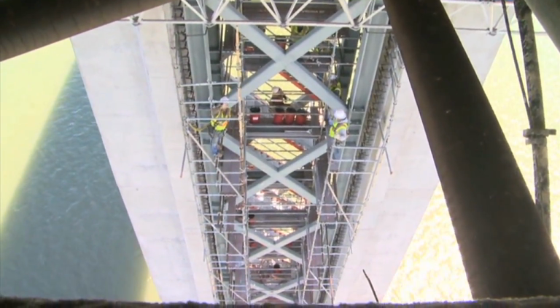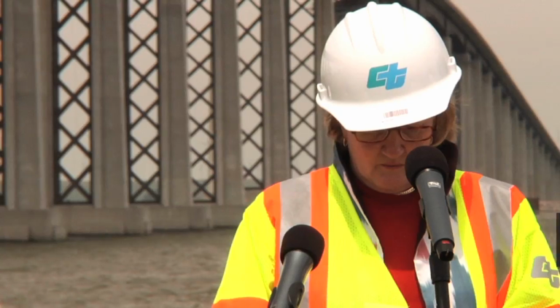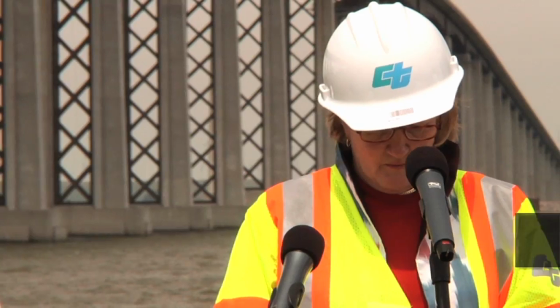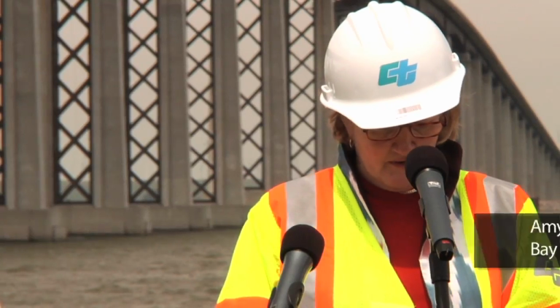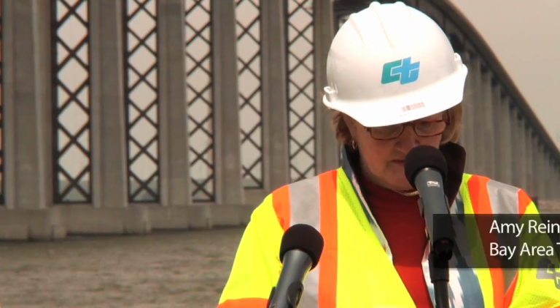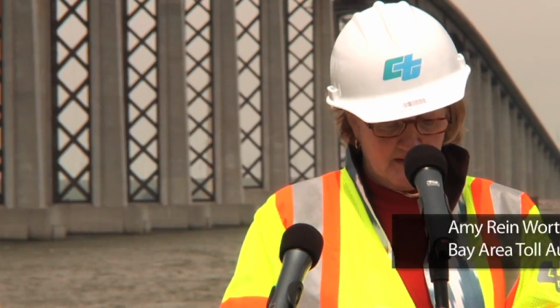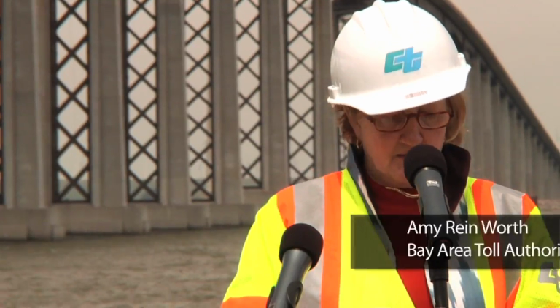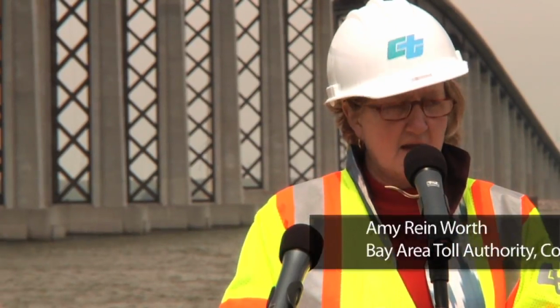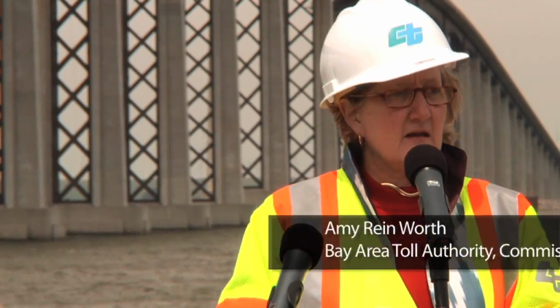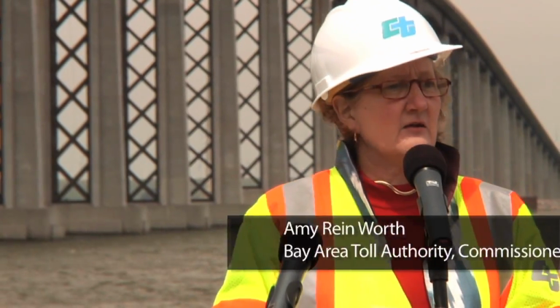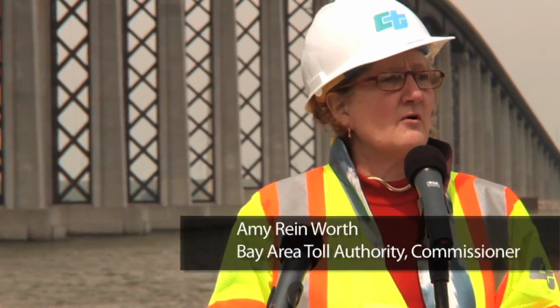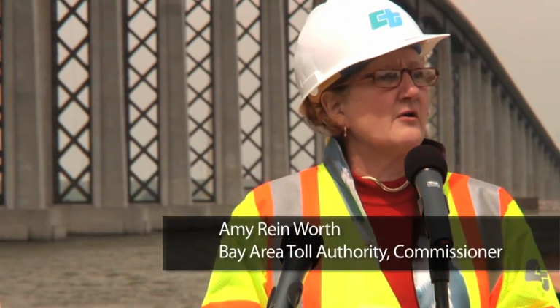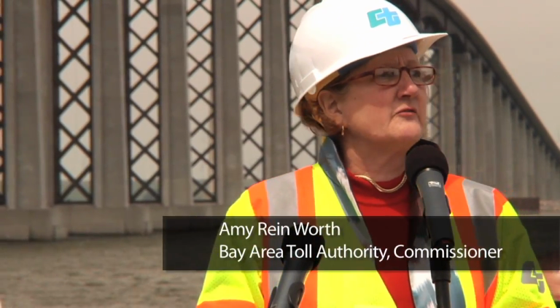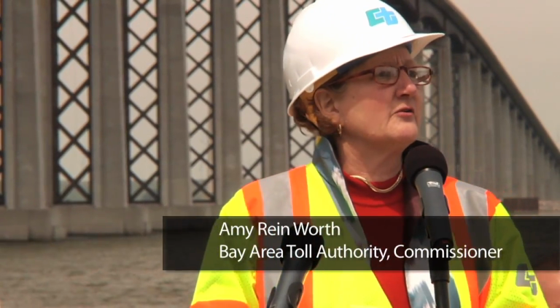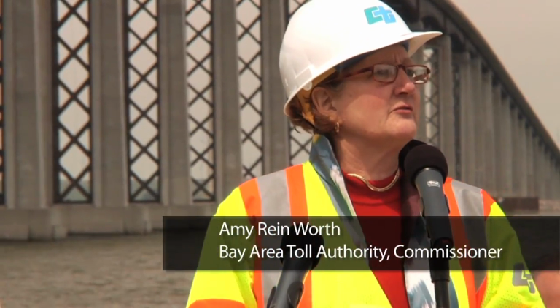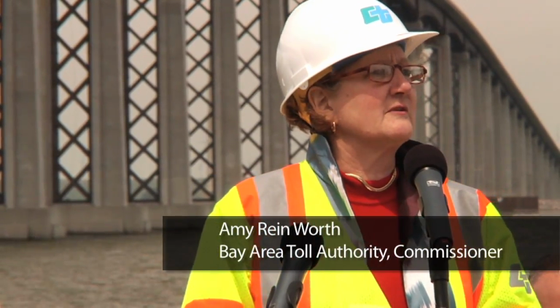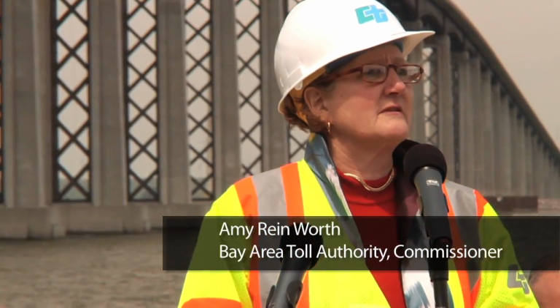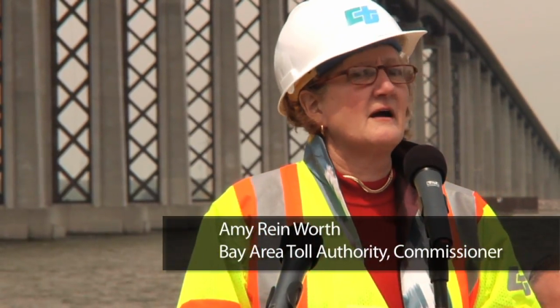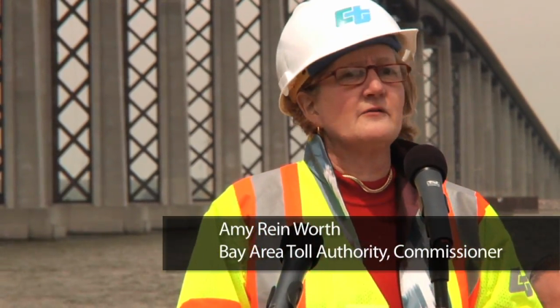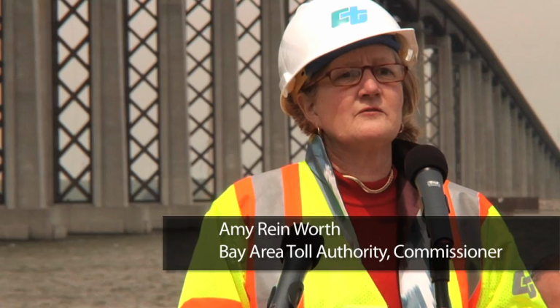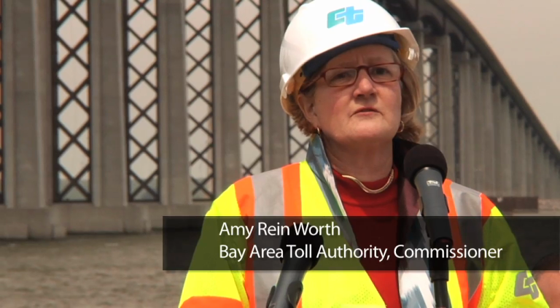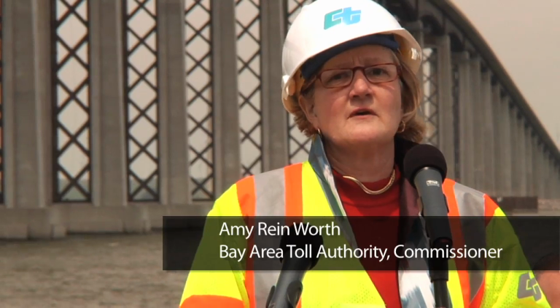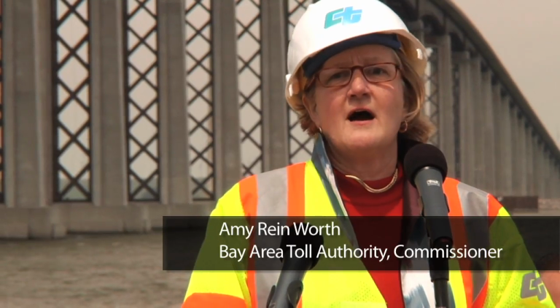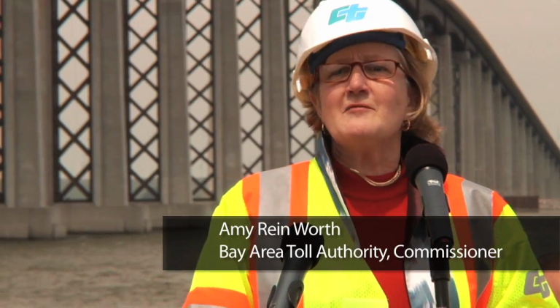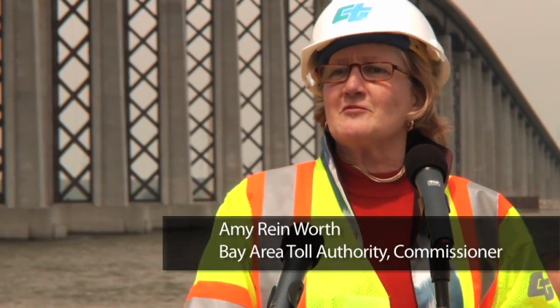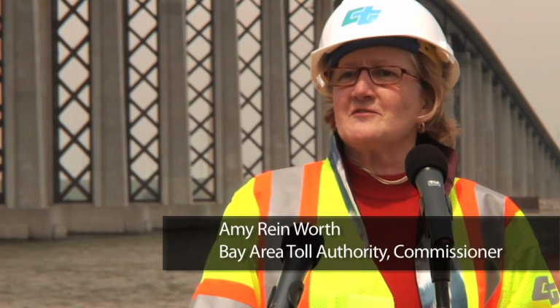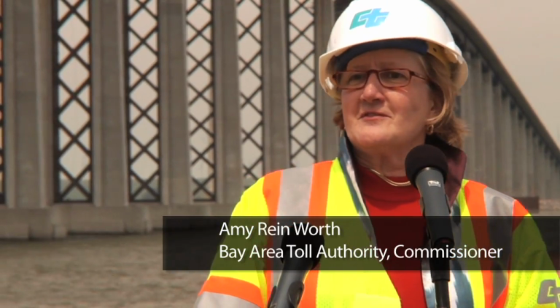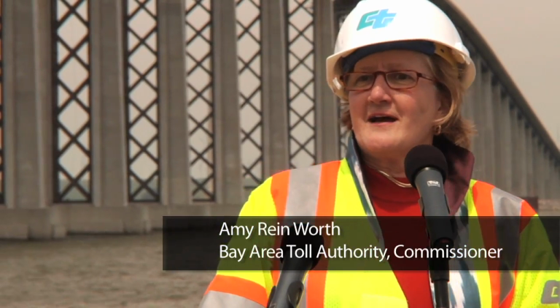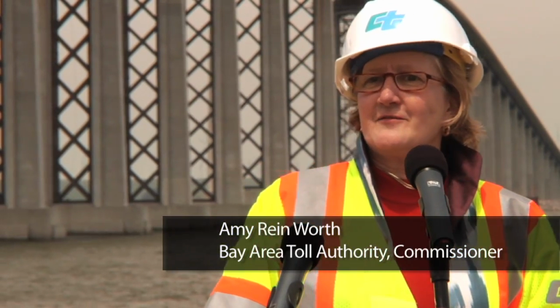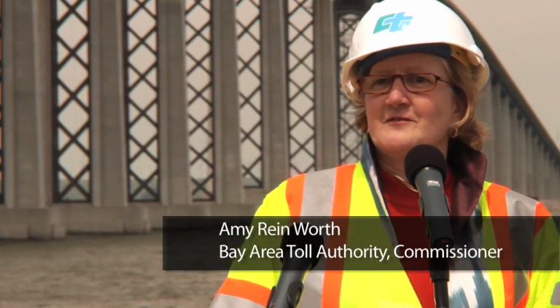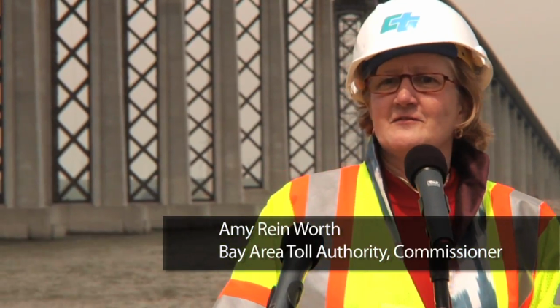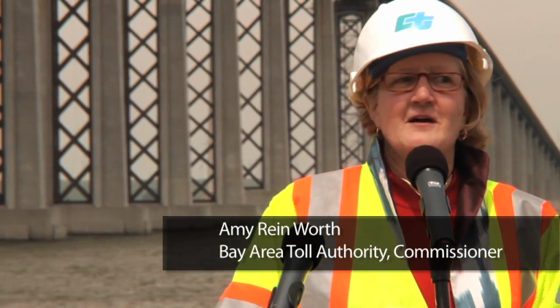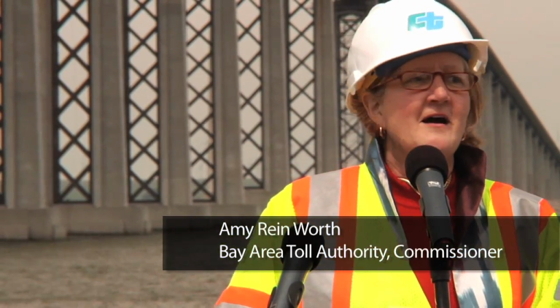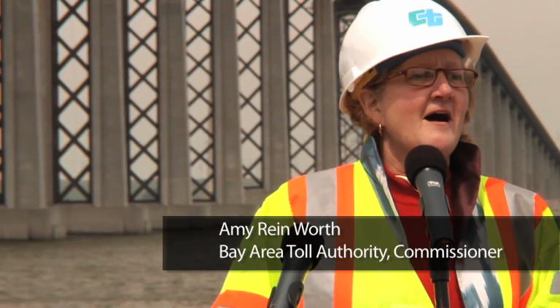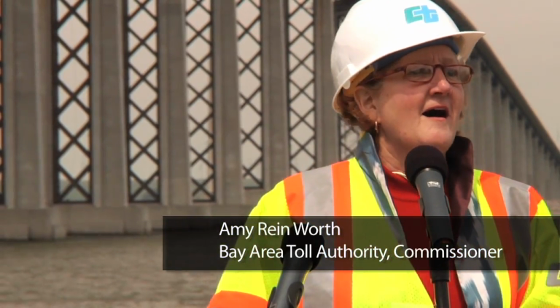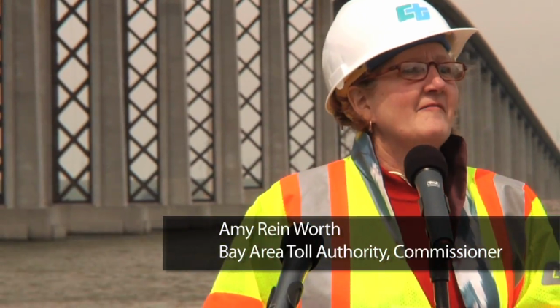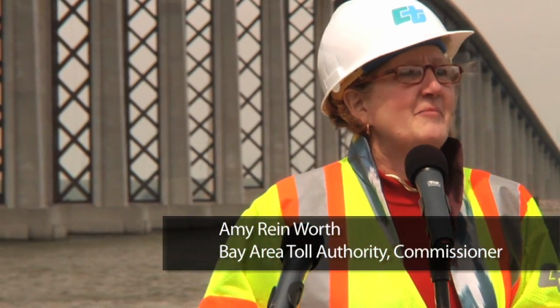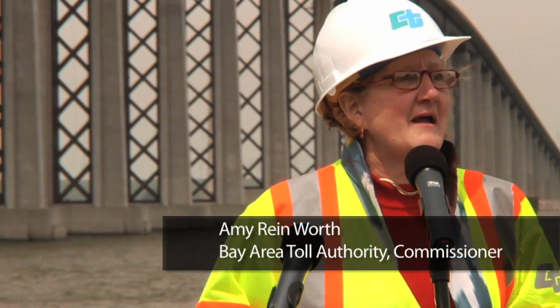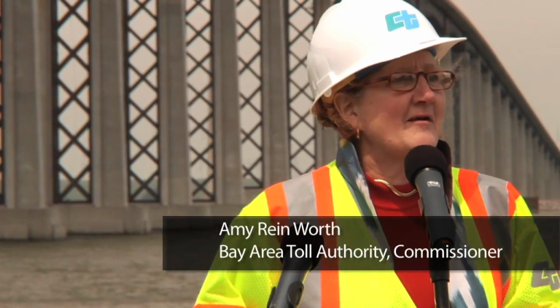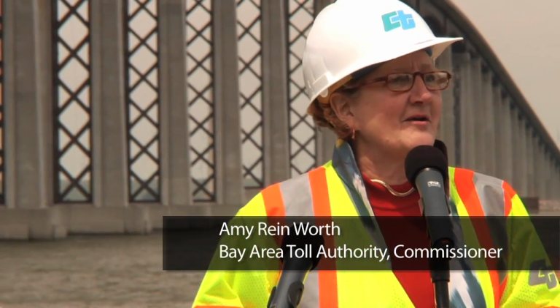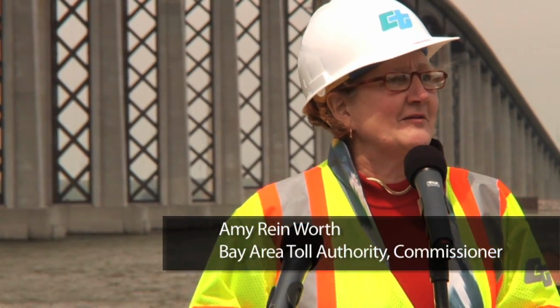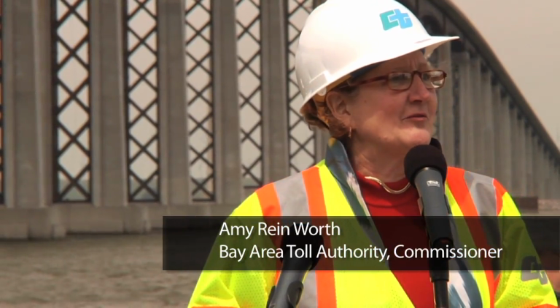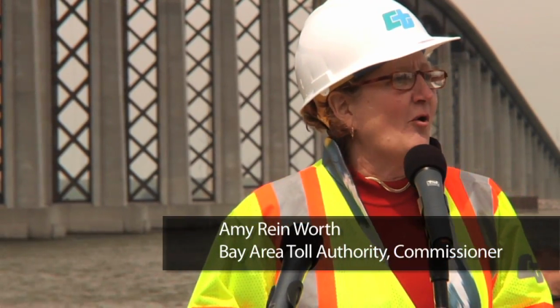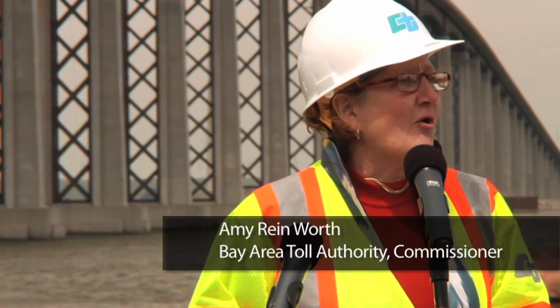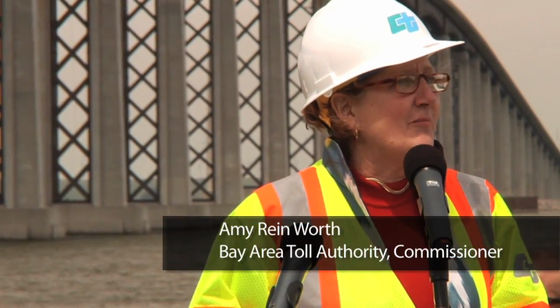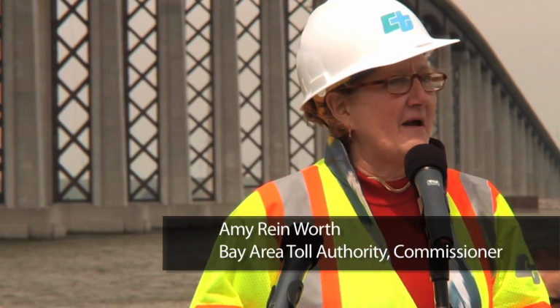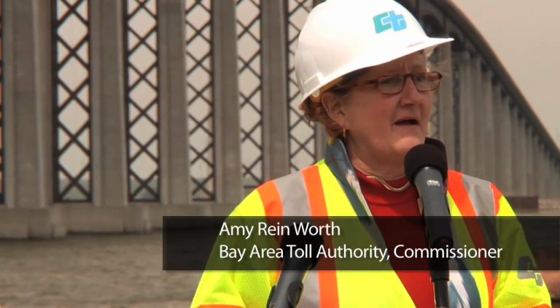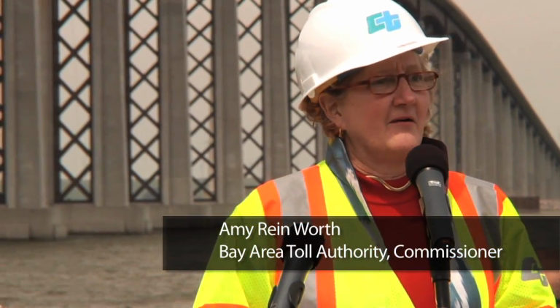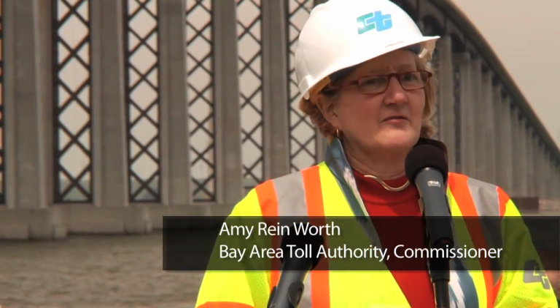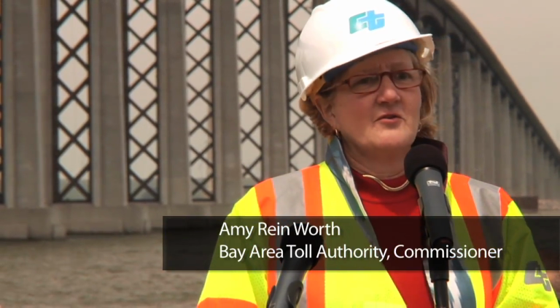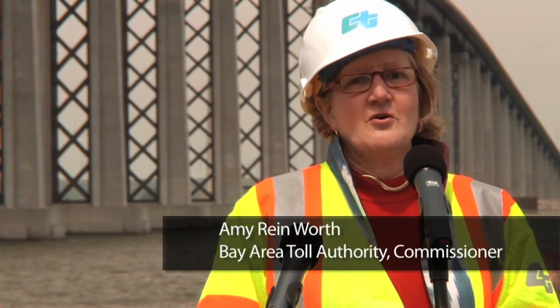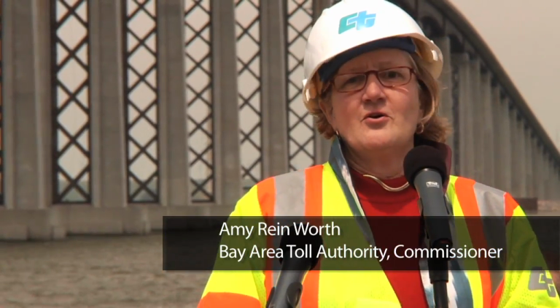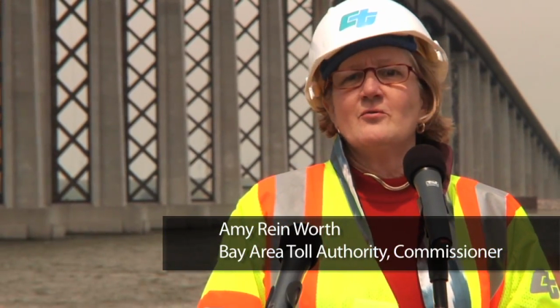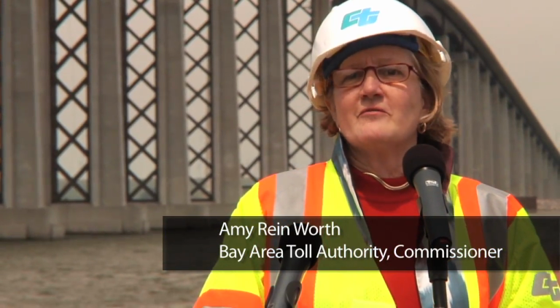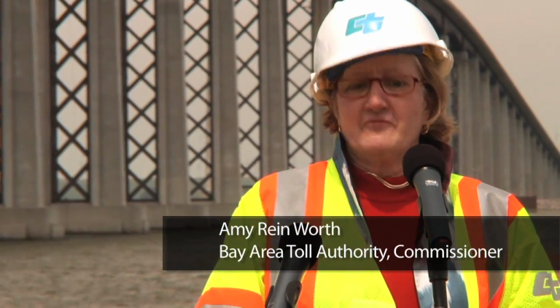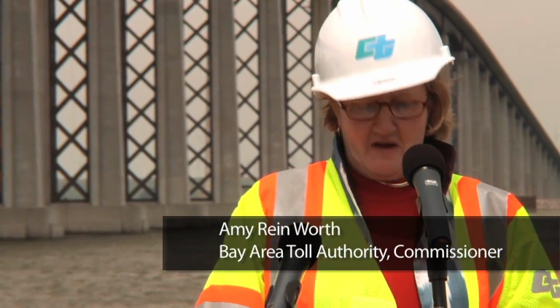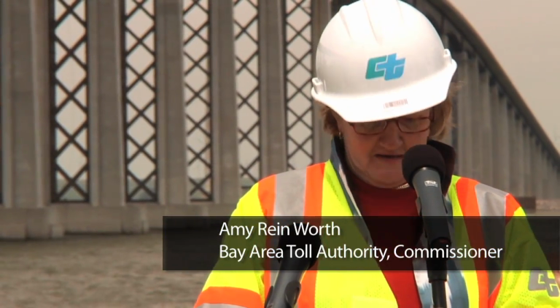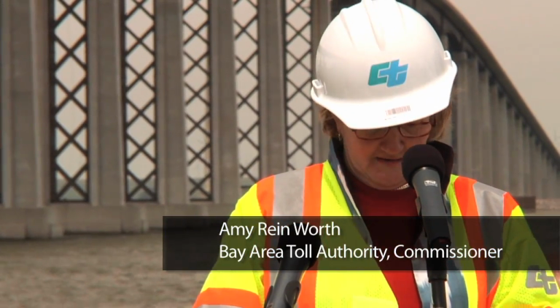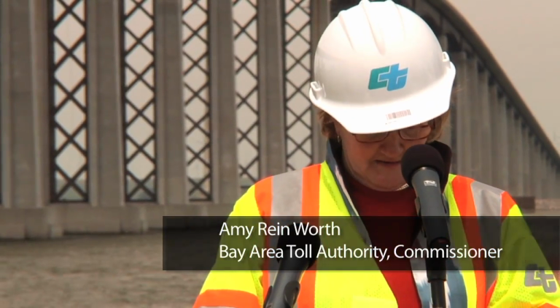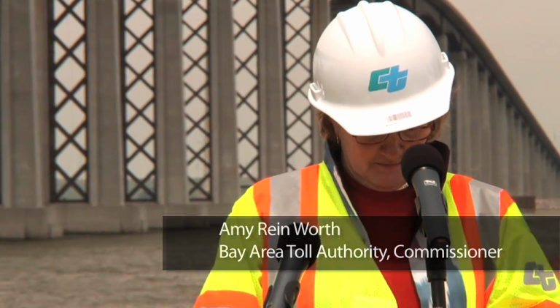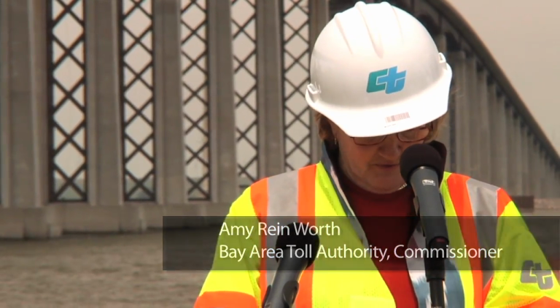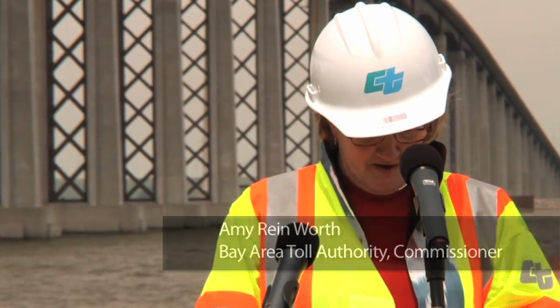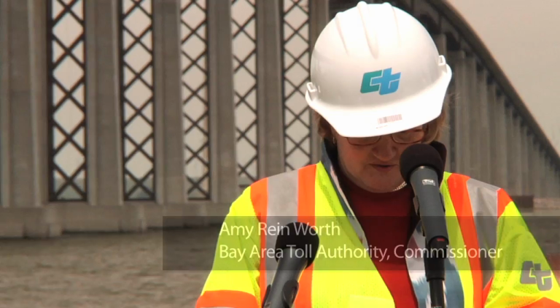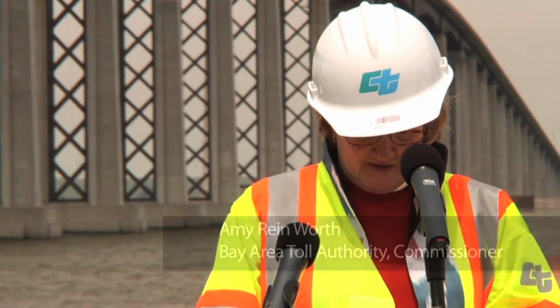We want to say thank you to the hundreds of thousands of Bay Area toll payers who have funded this project.